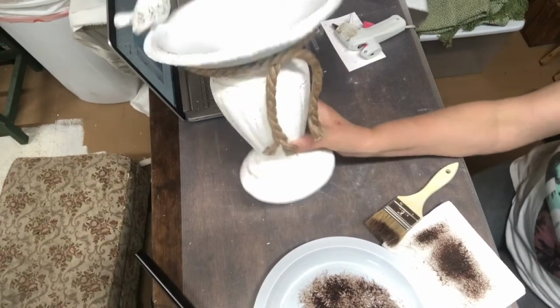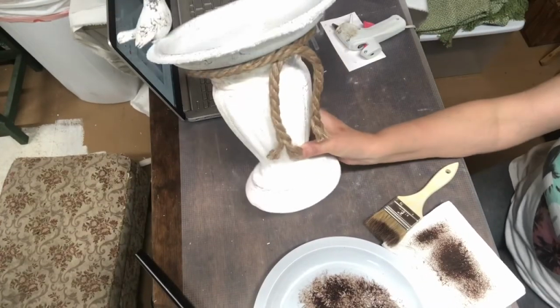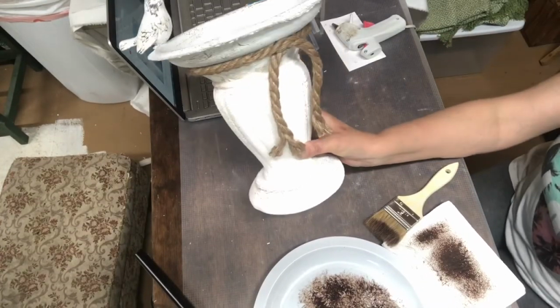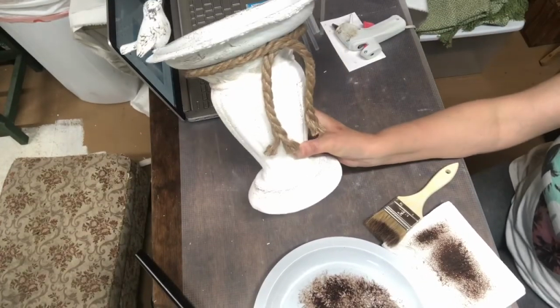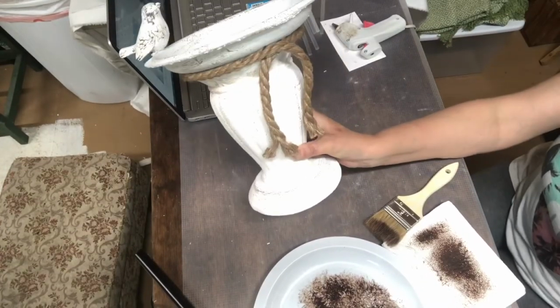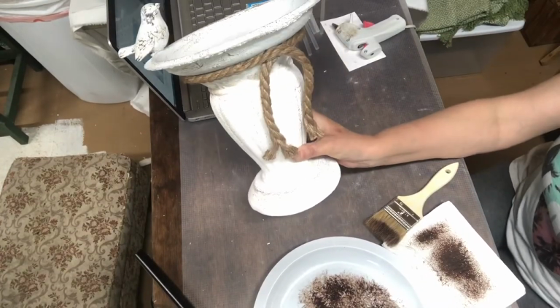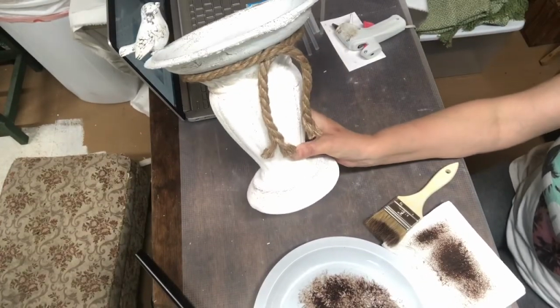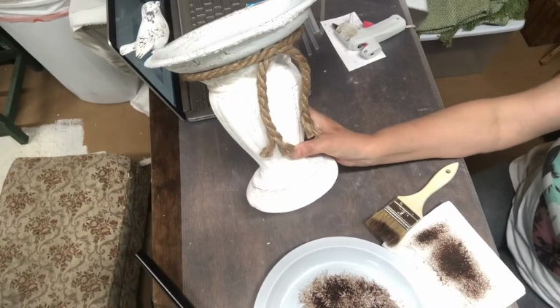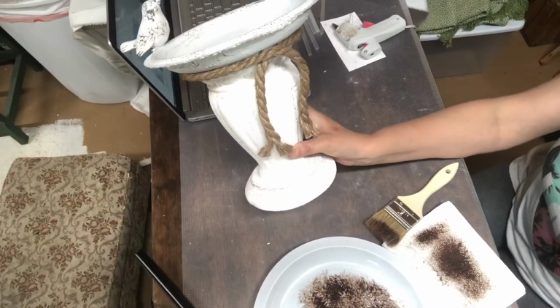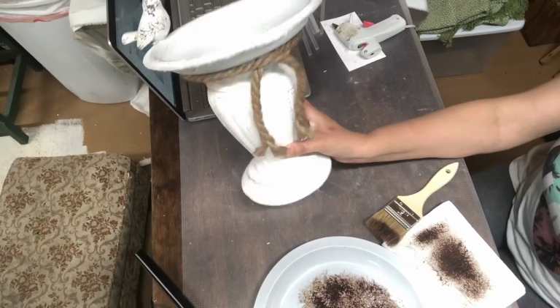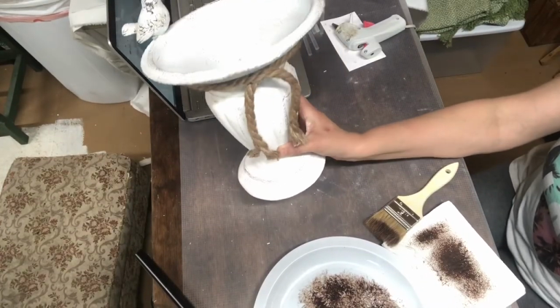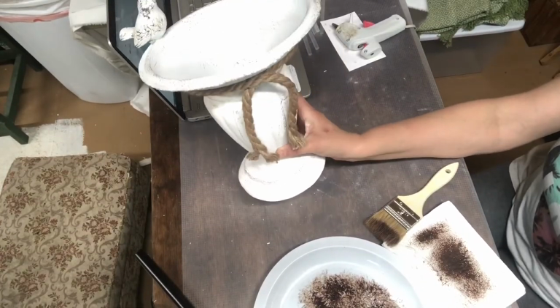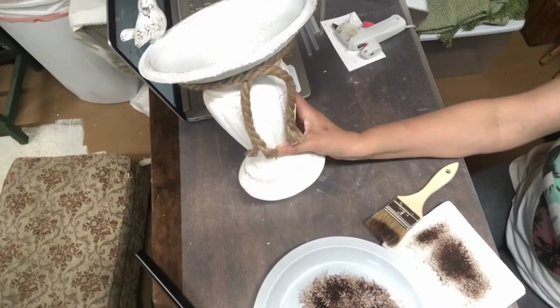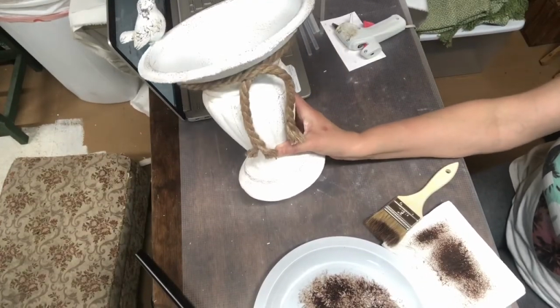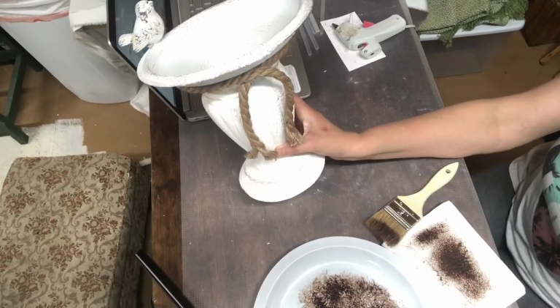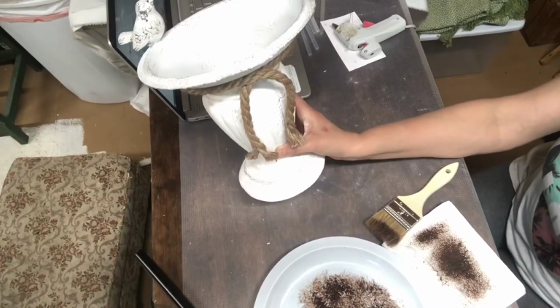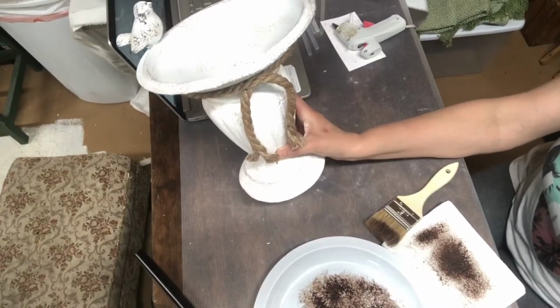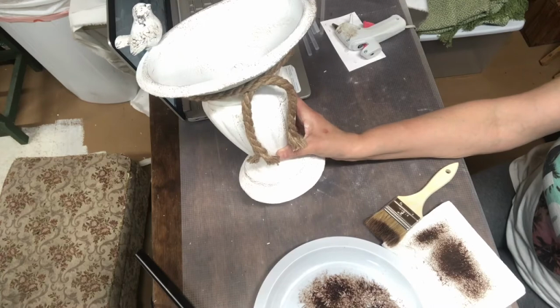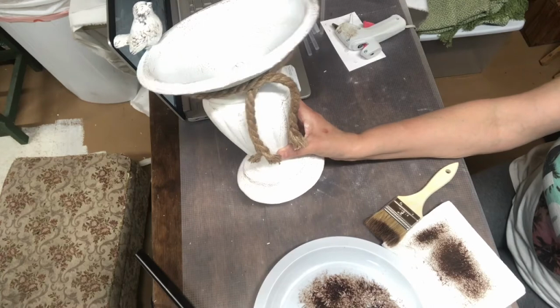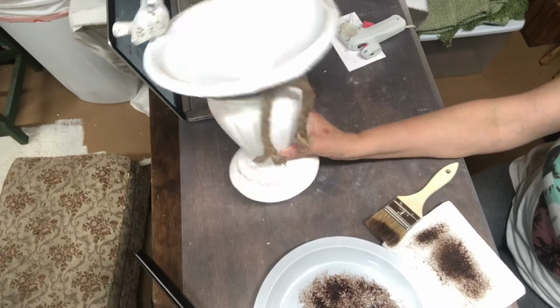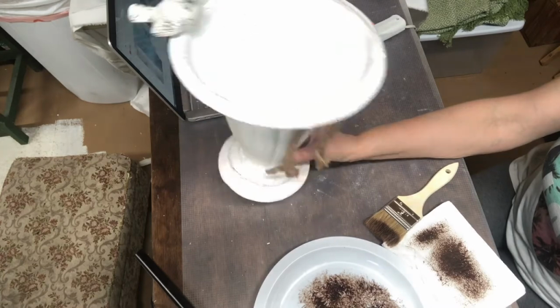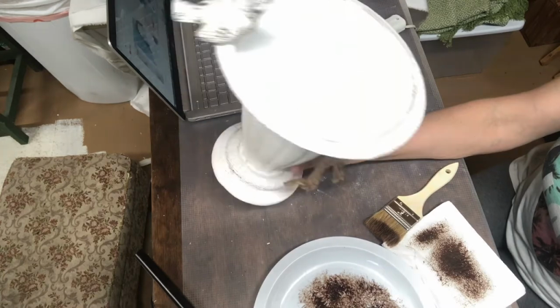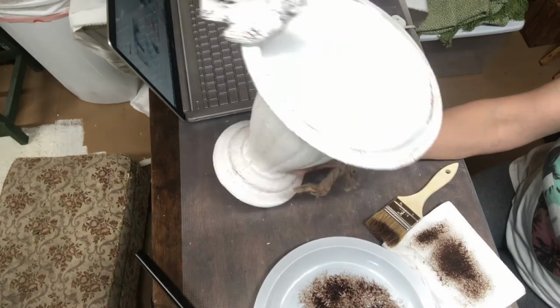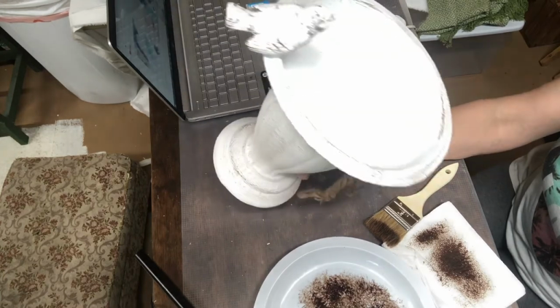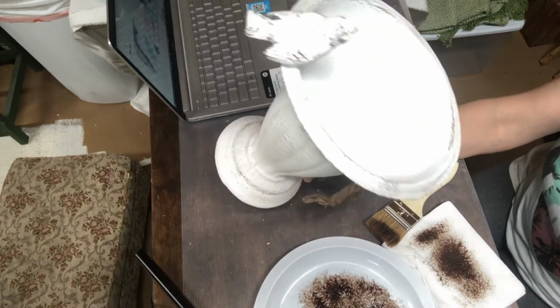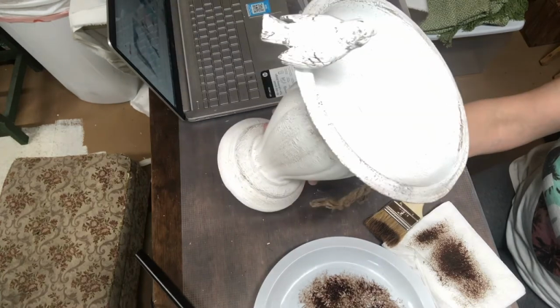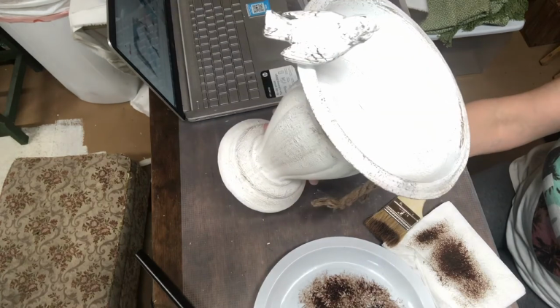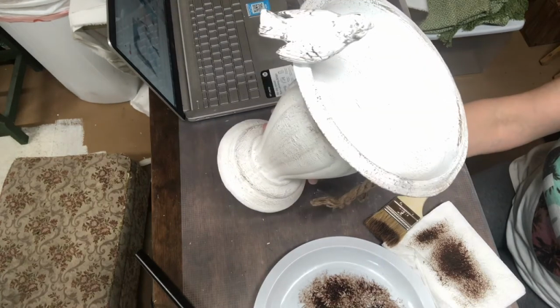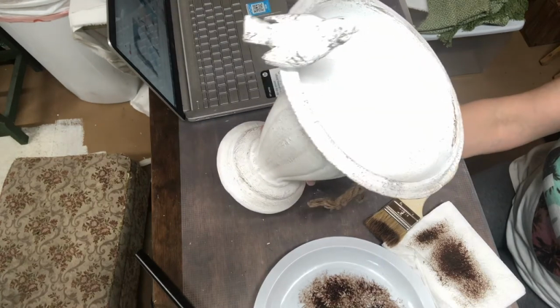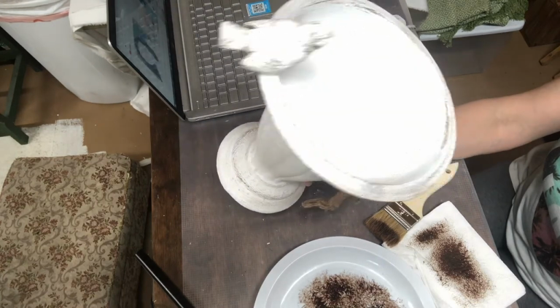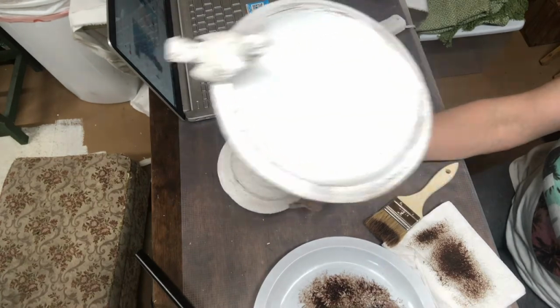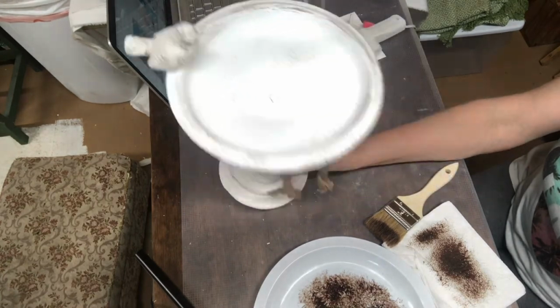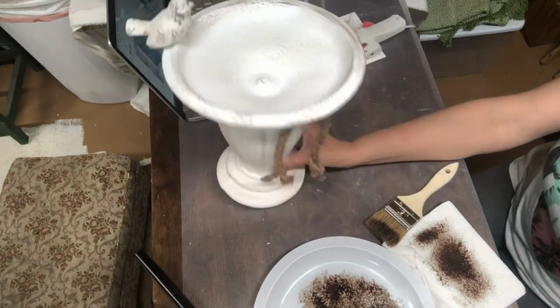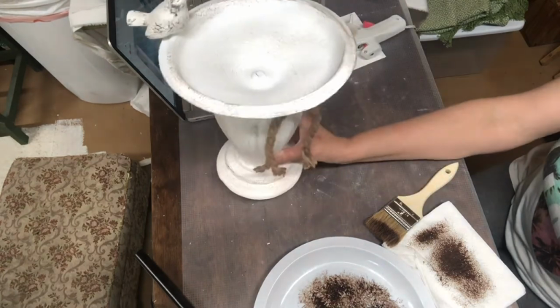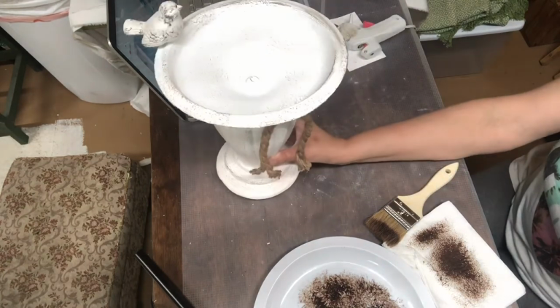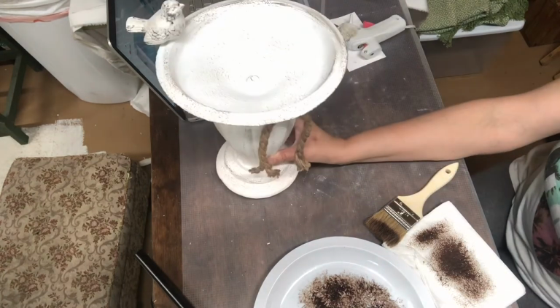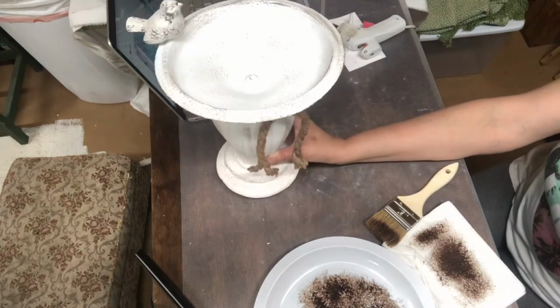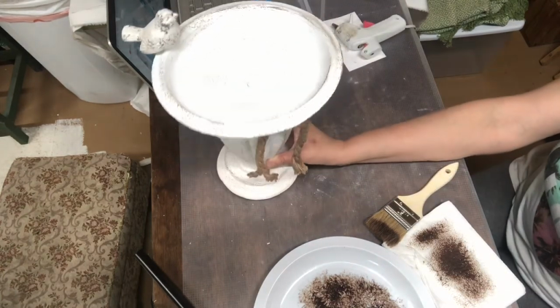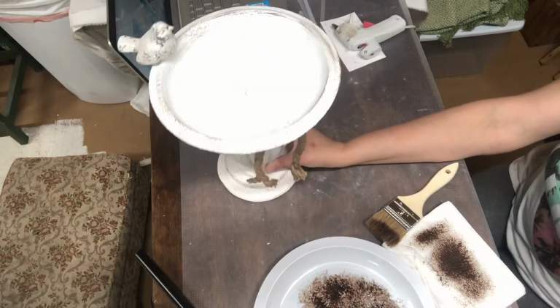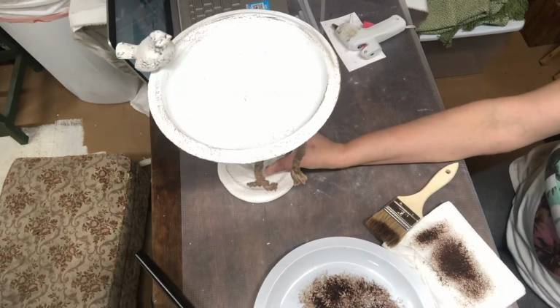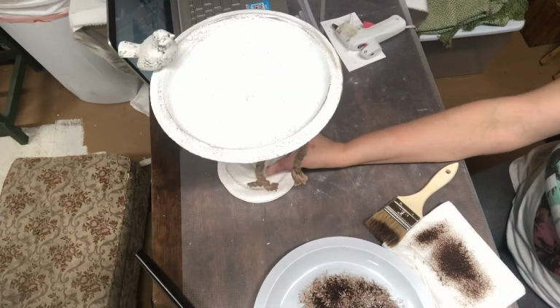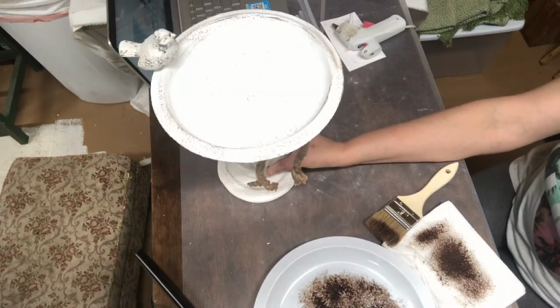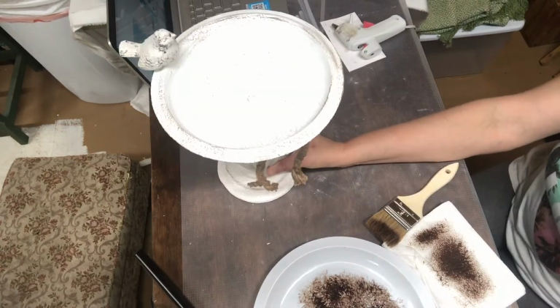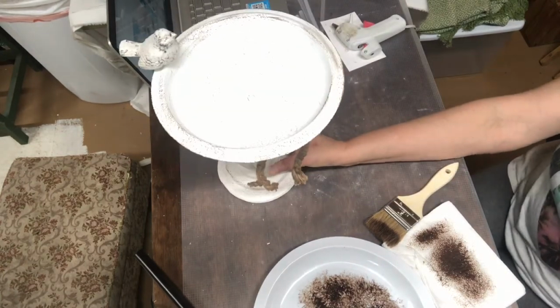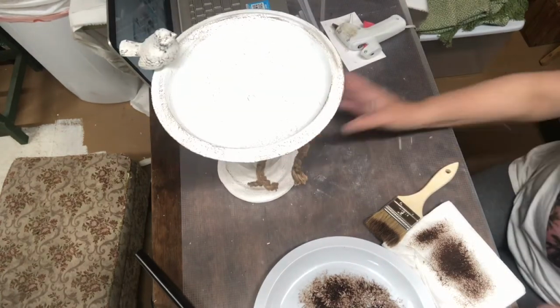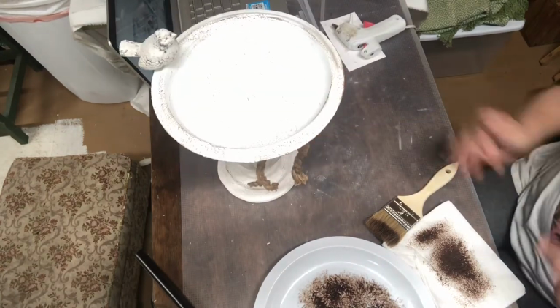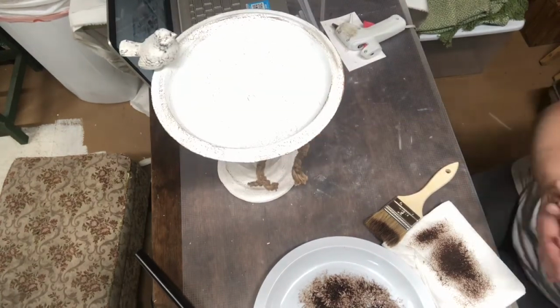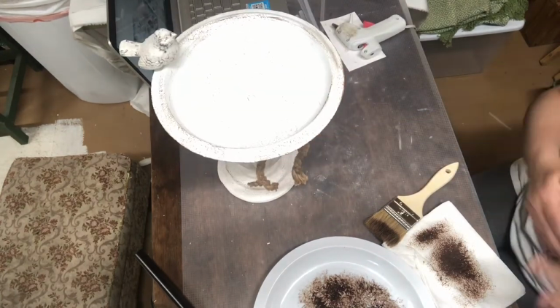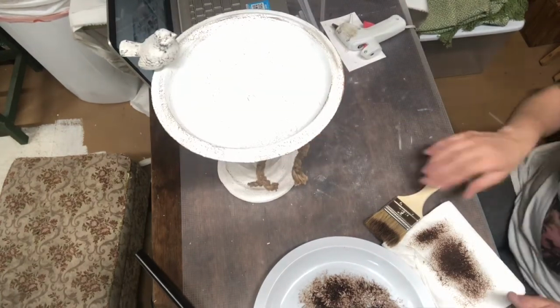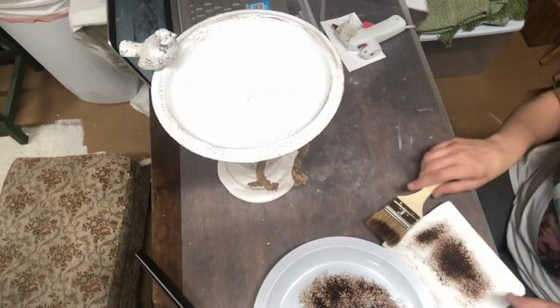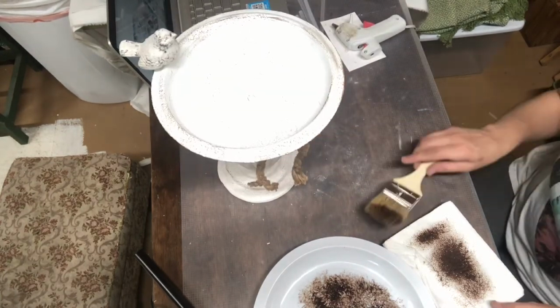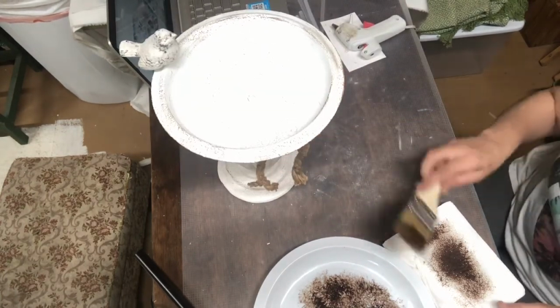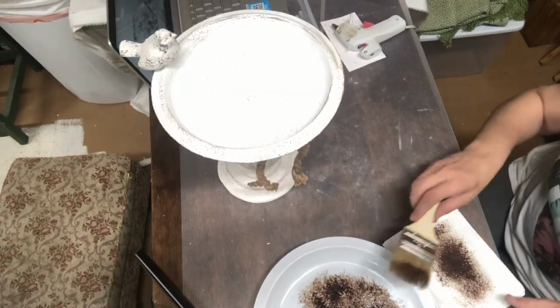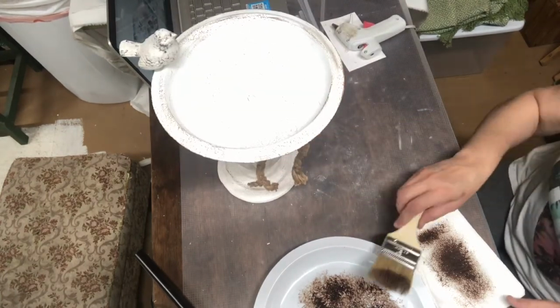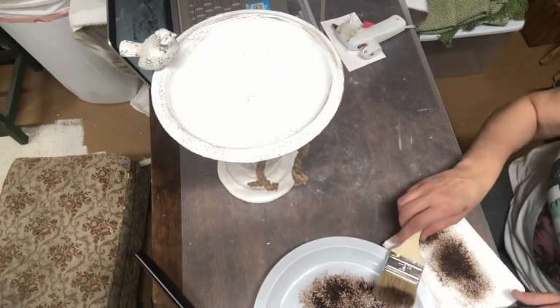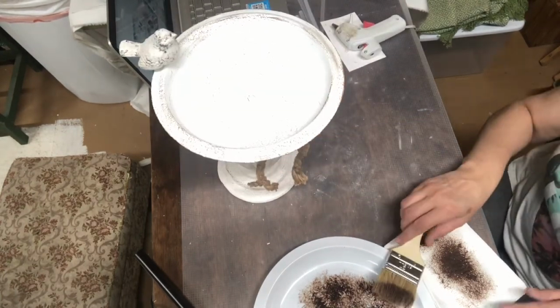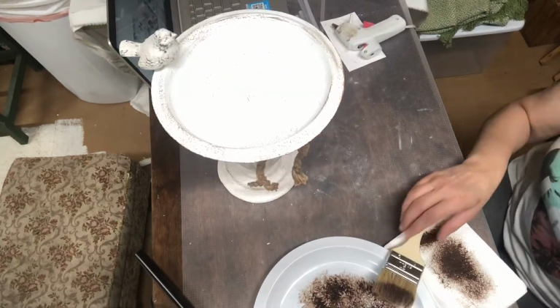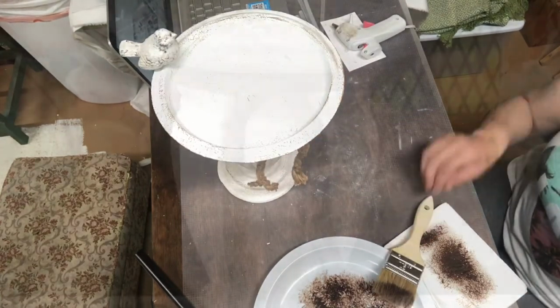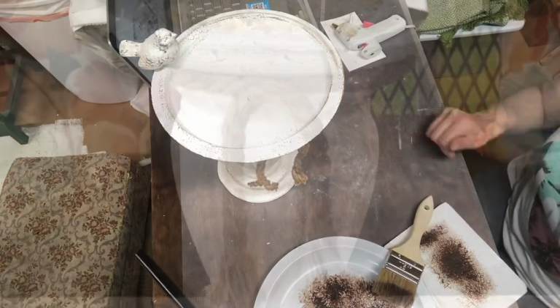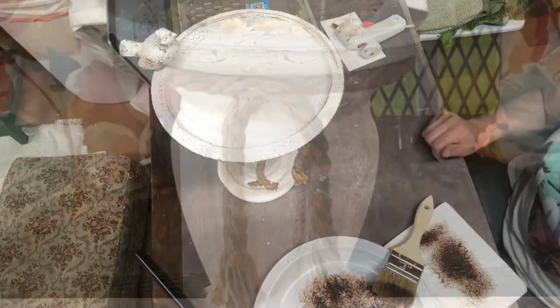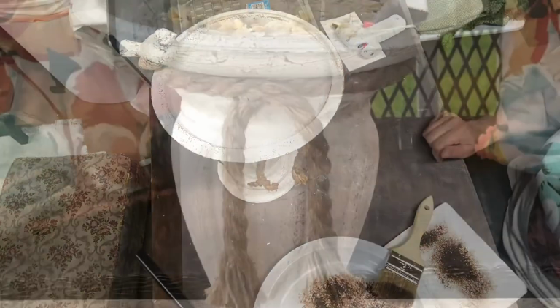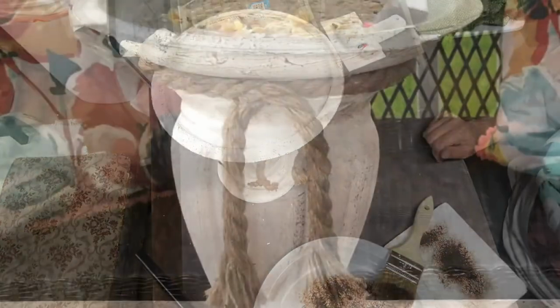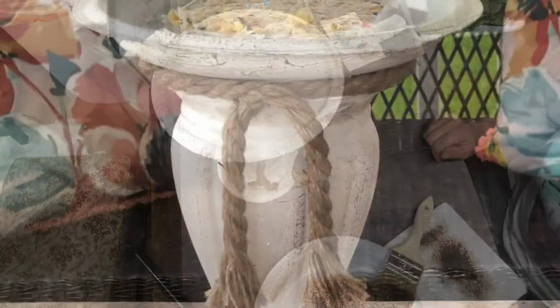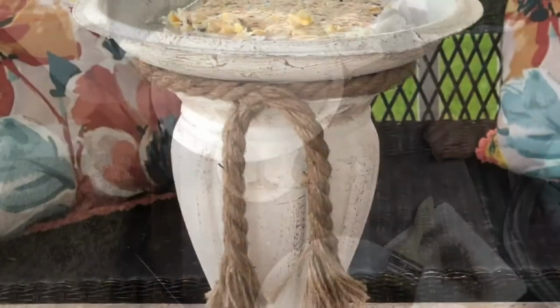Here's our final look at the bird bath. I did coat it with some clear coat so it can go inside or outside.